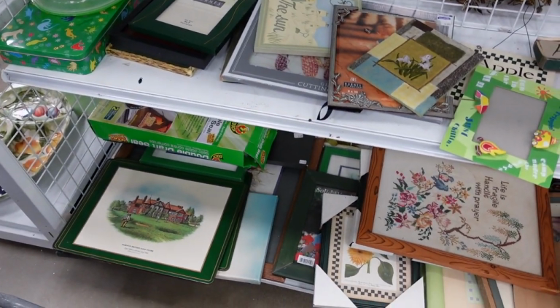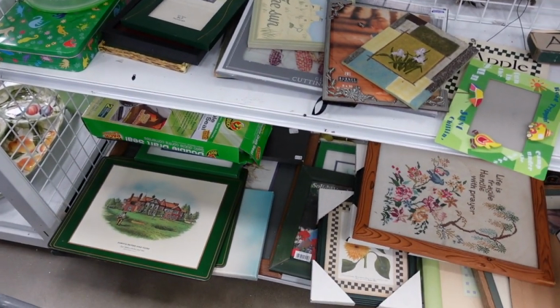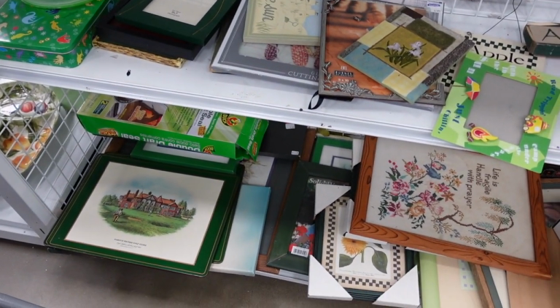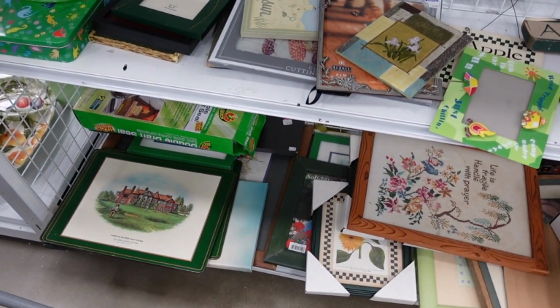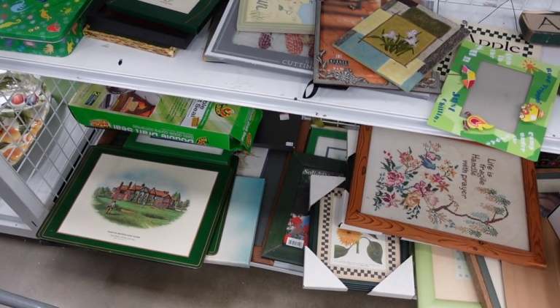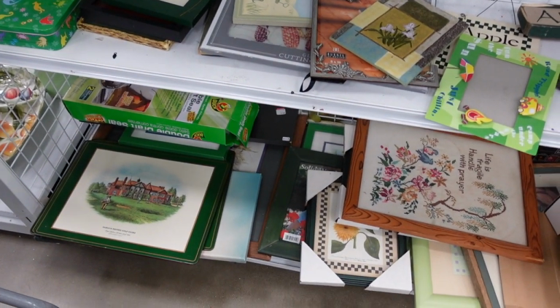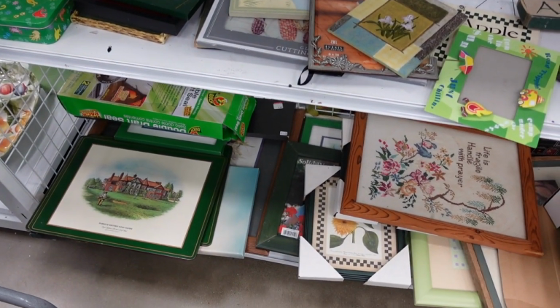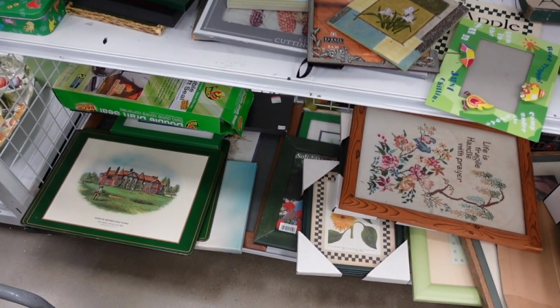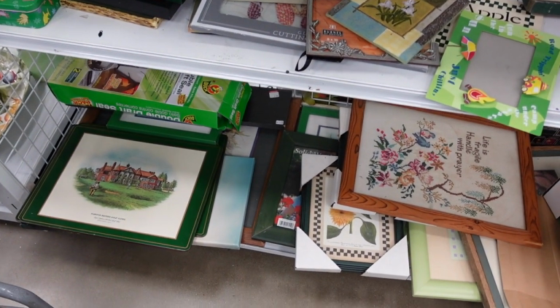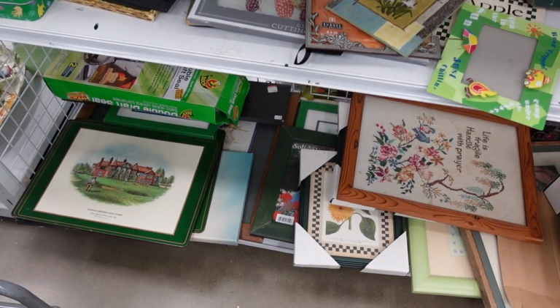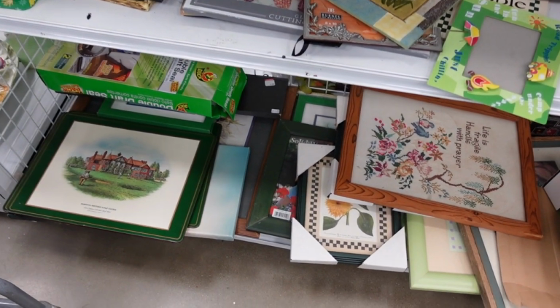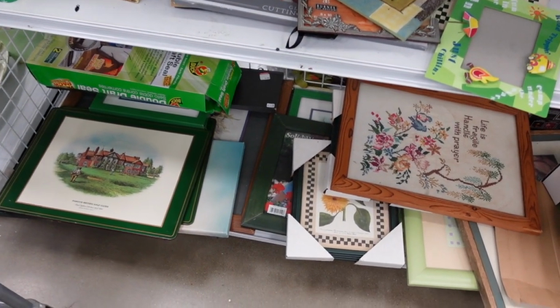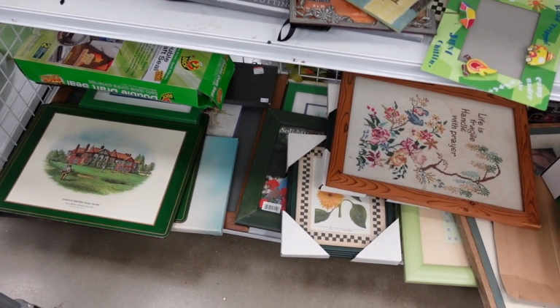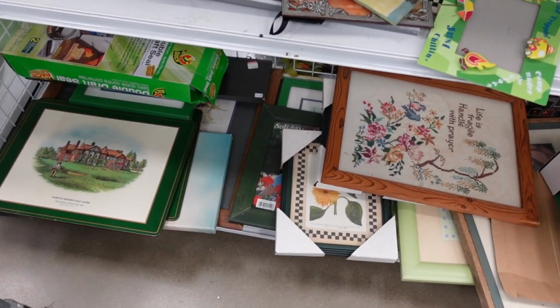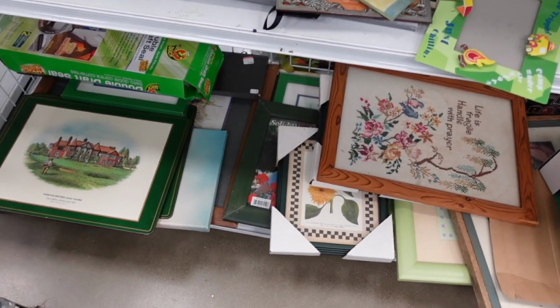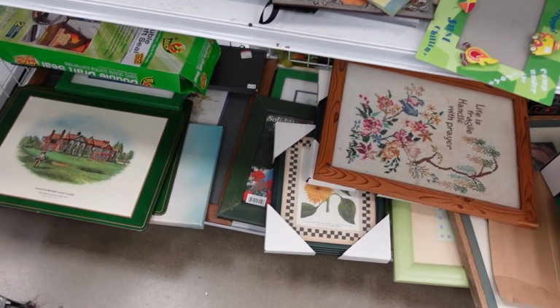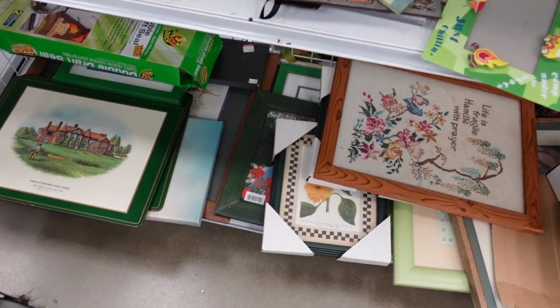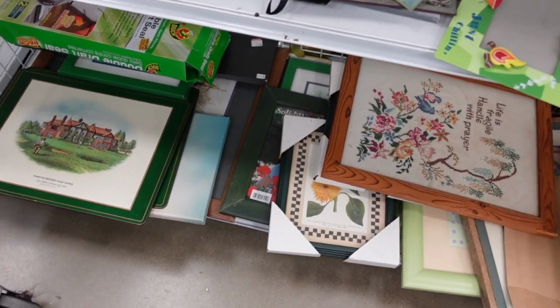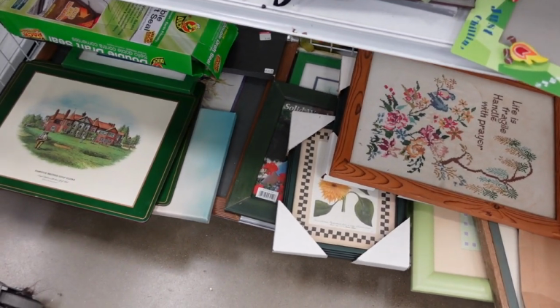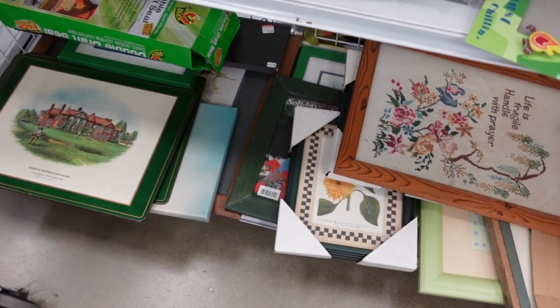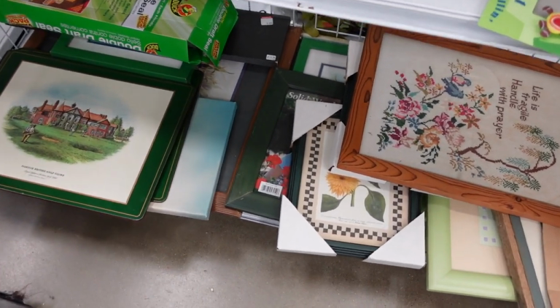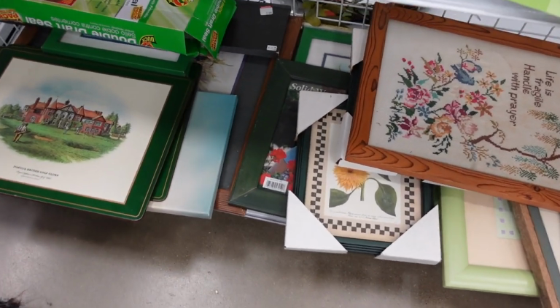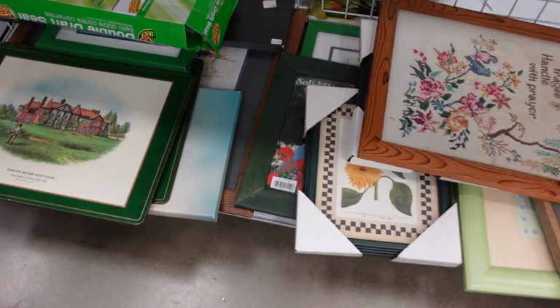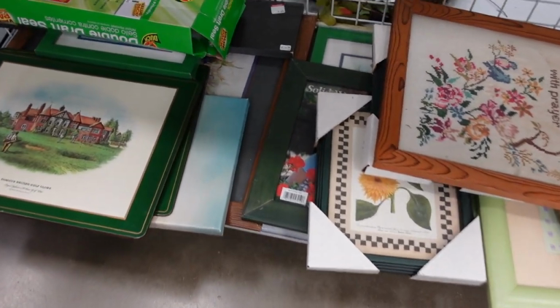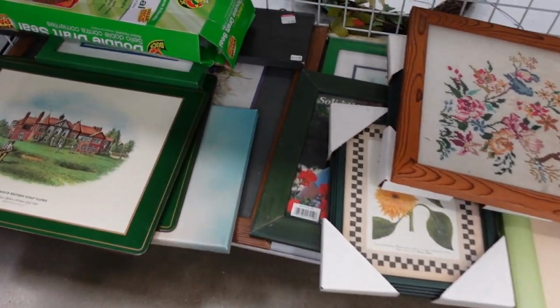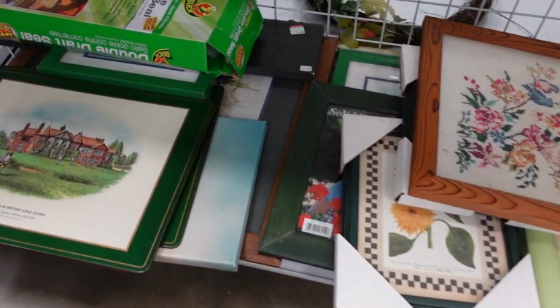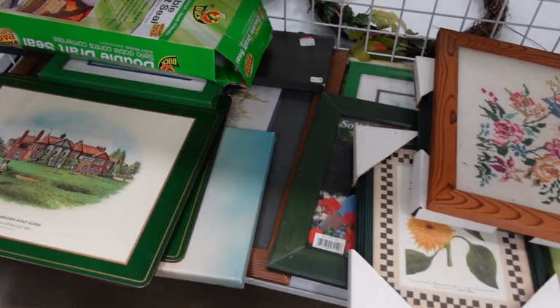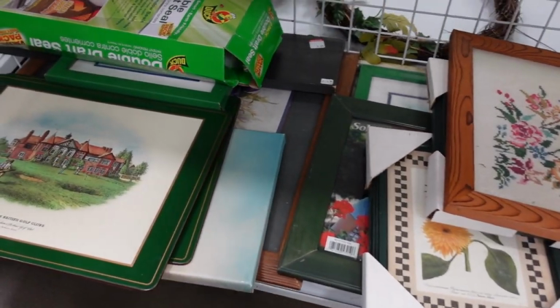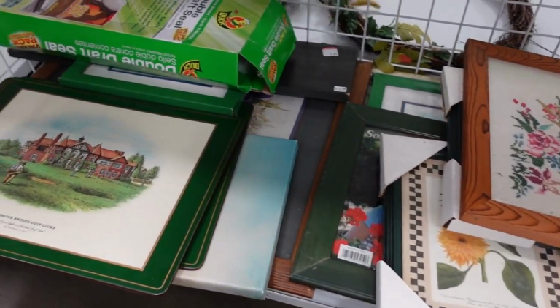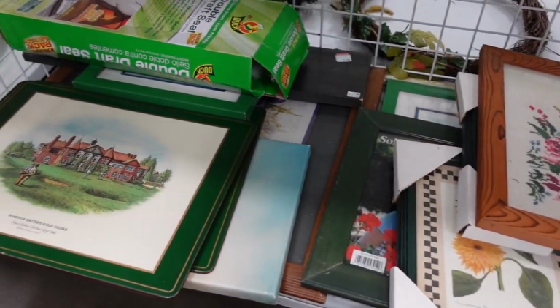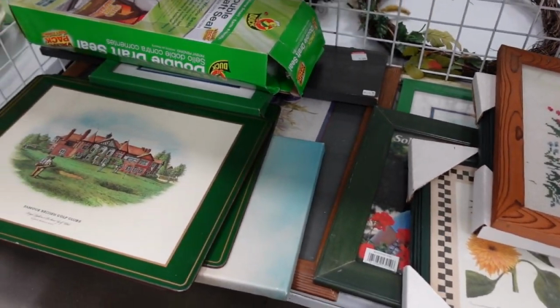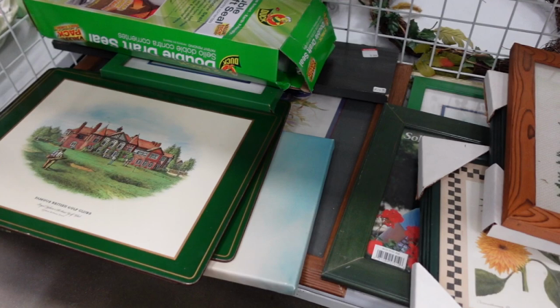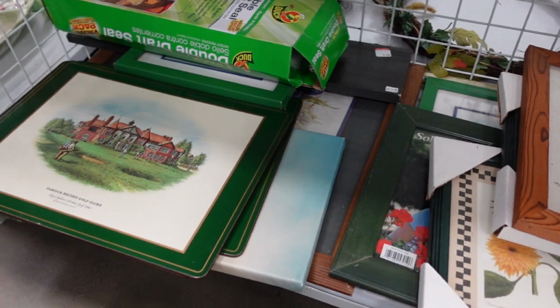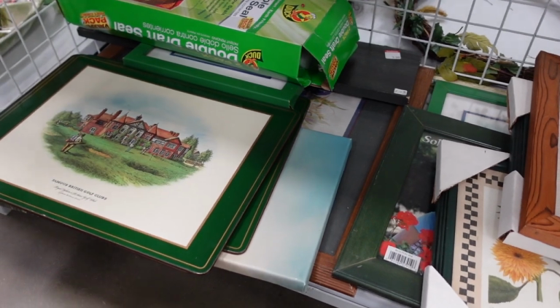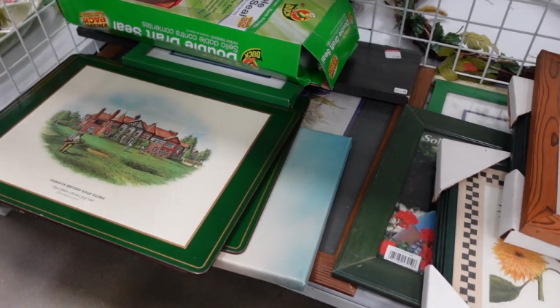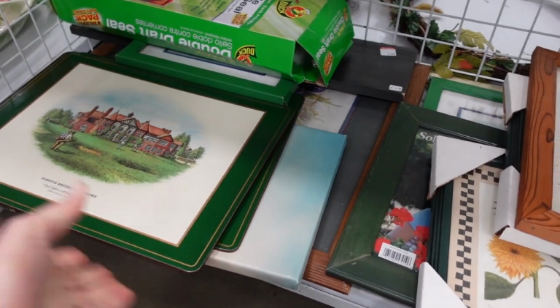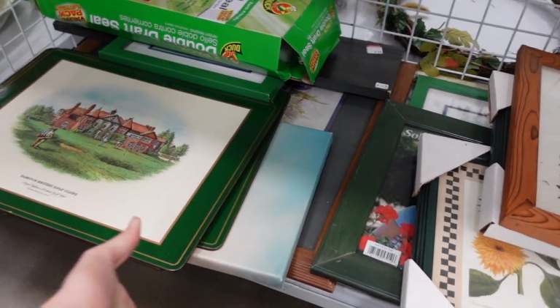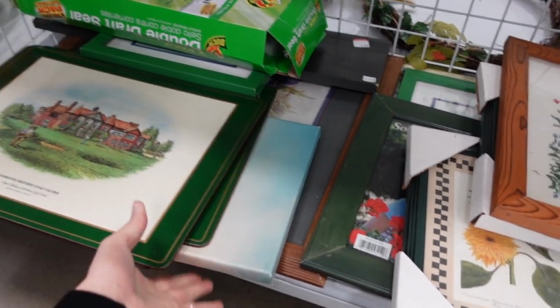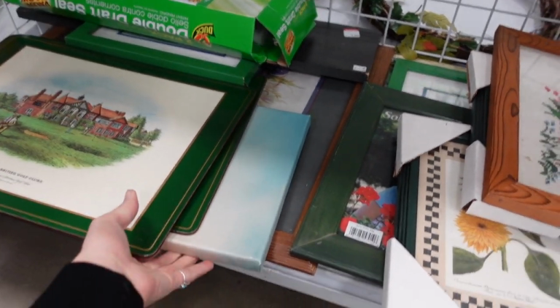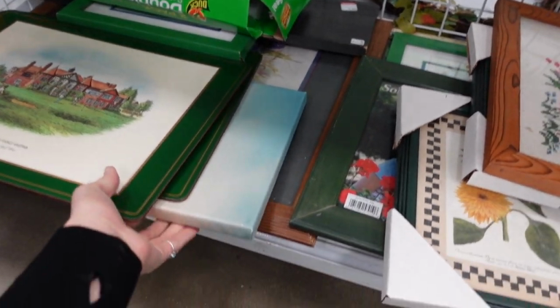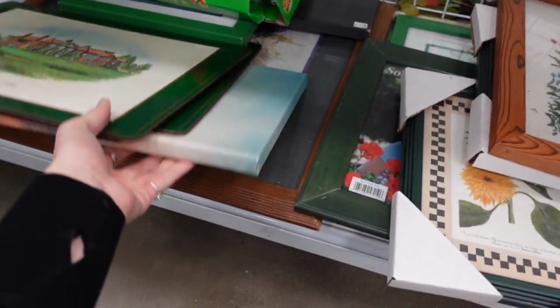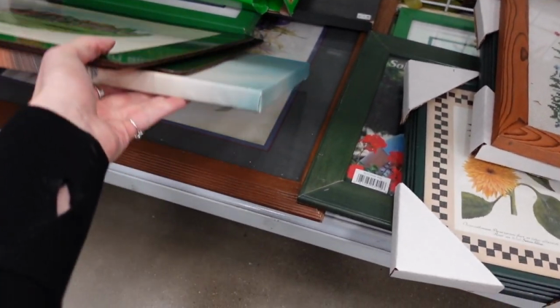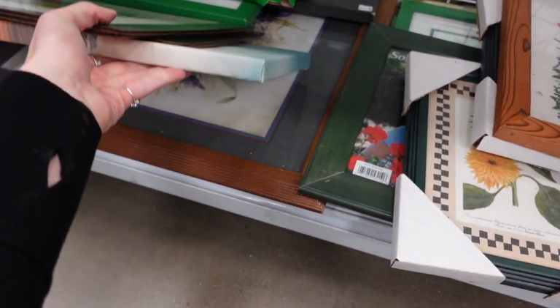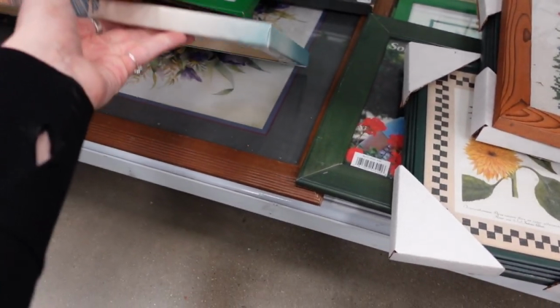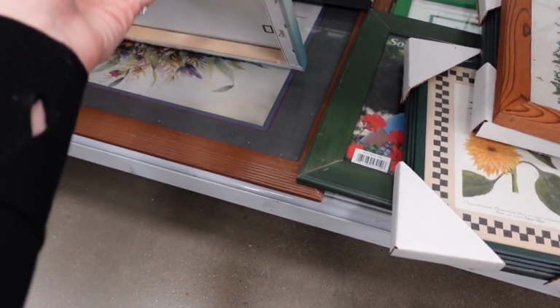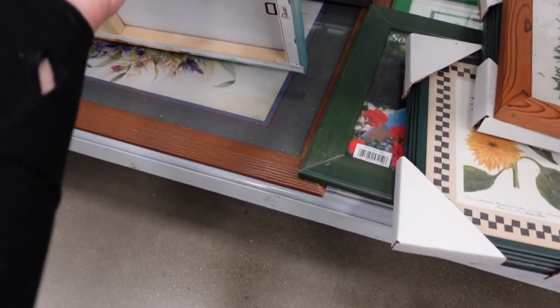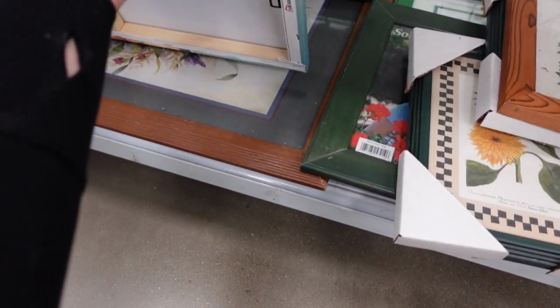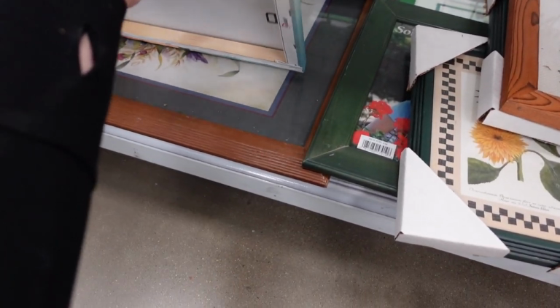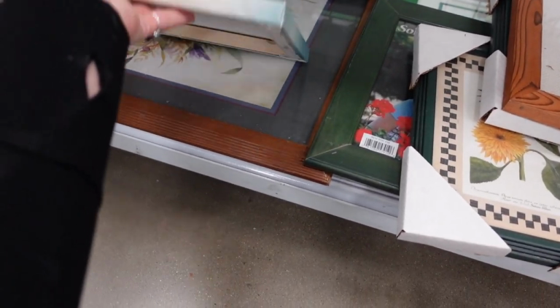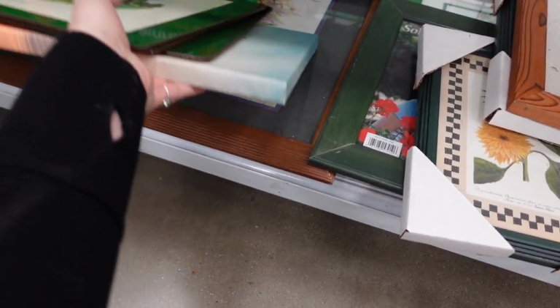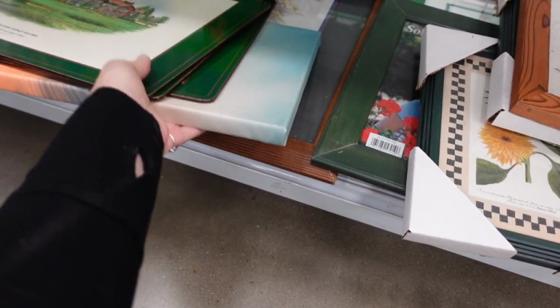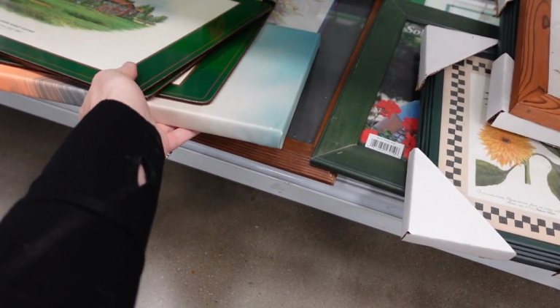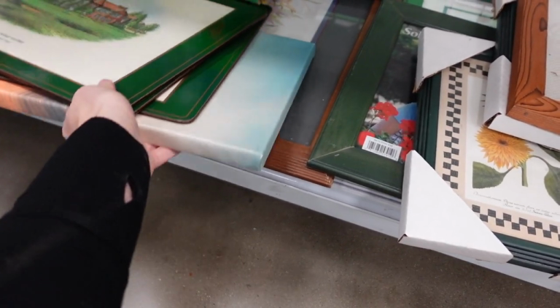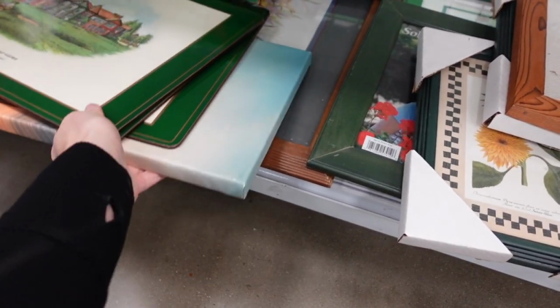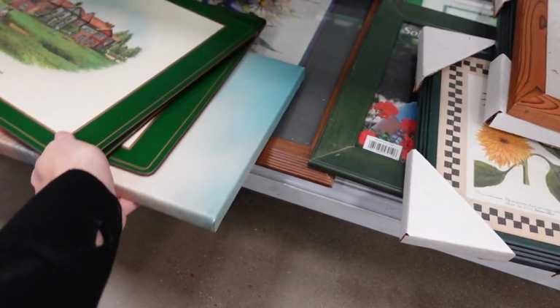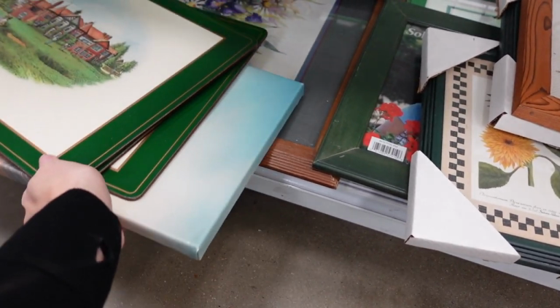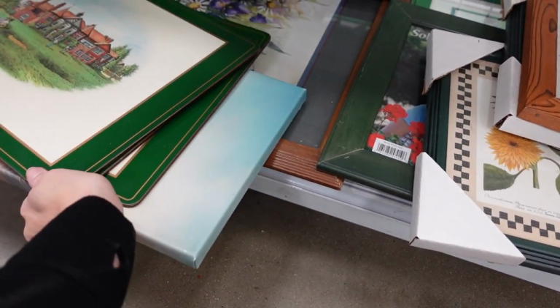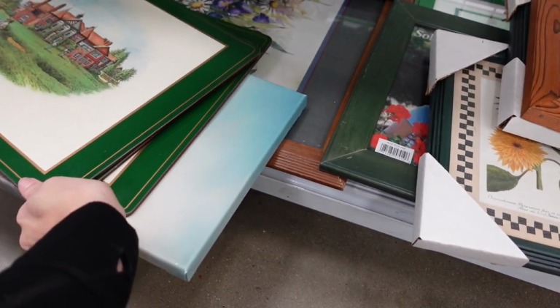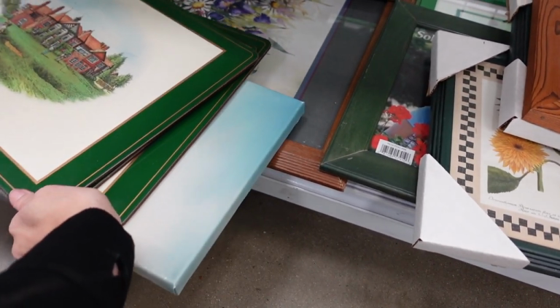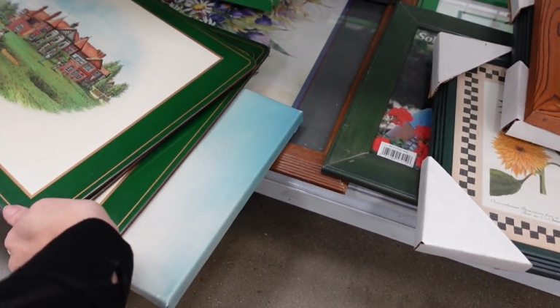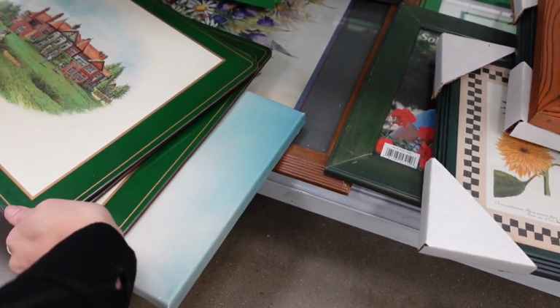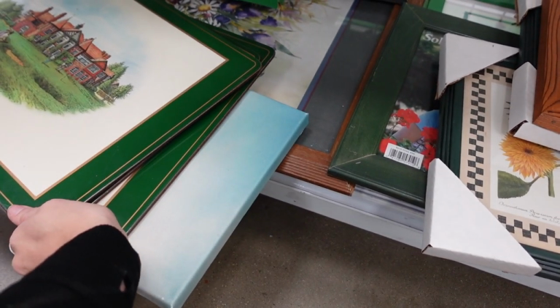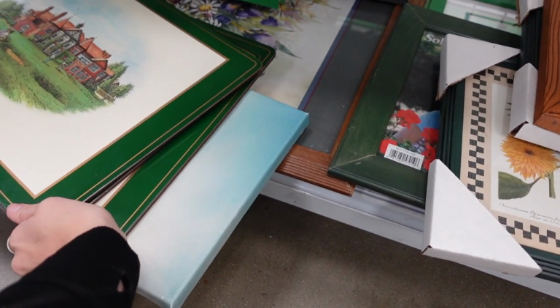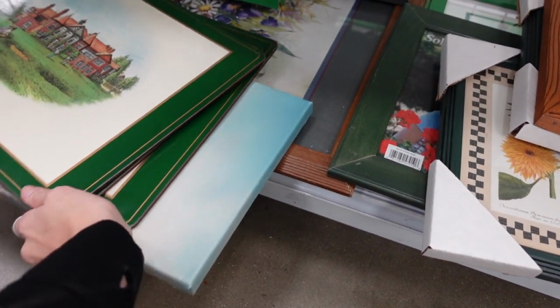I decided to leaf through the other artwork just to see if there was anything else, but I didn't spot anything.